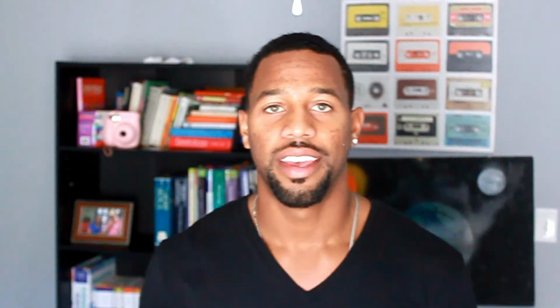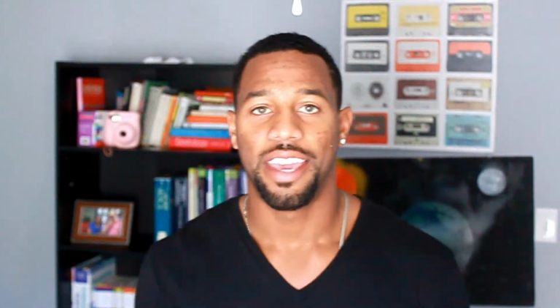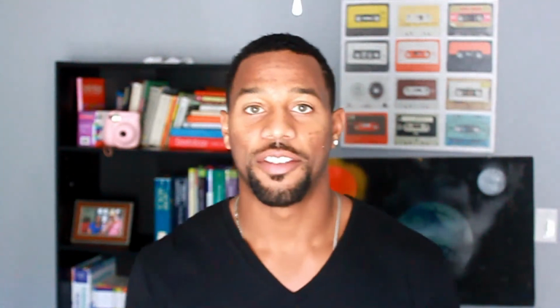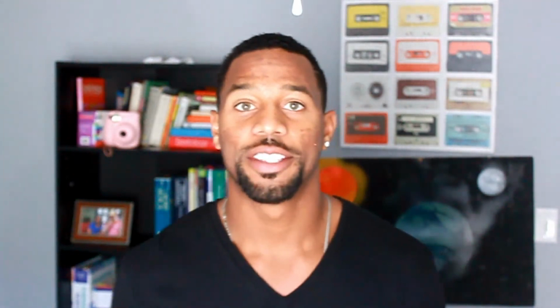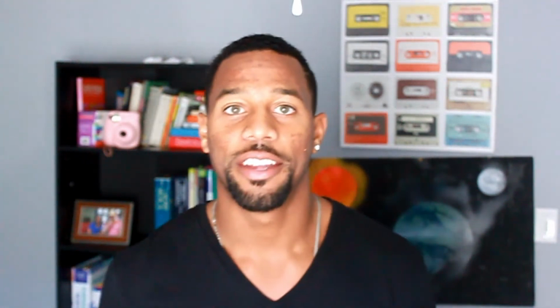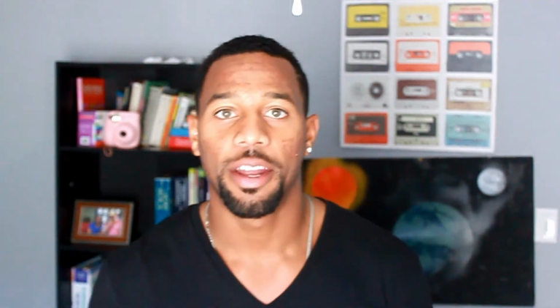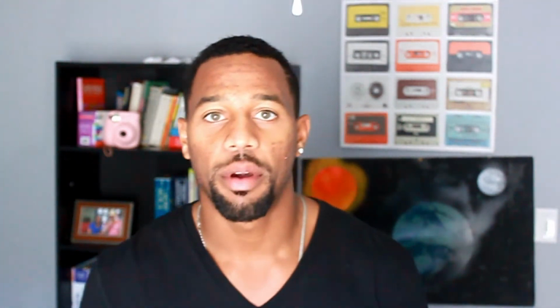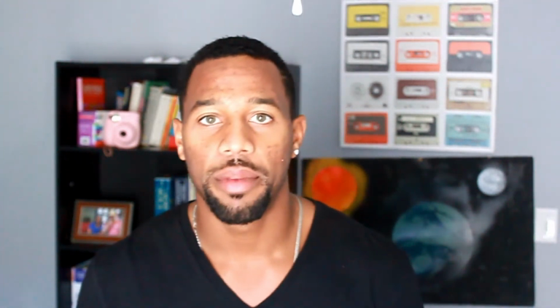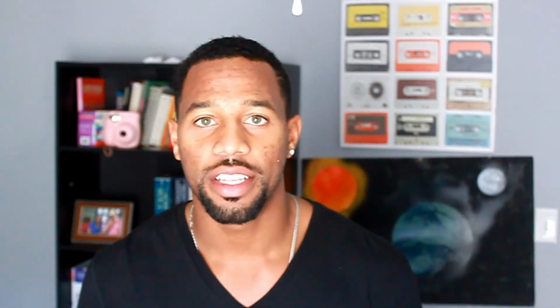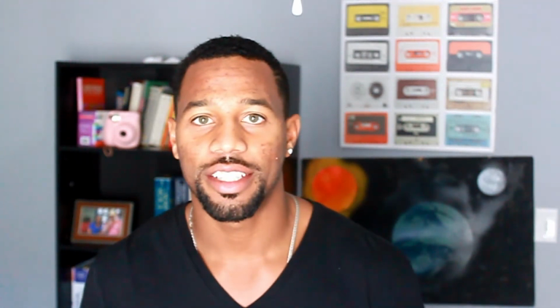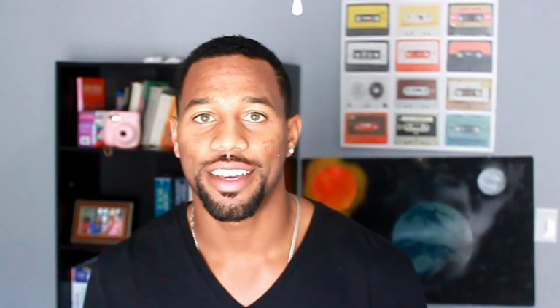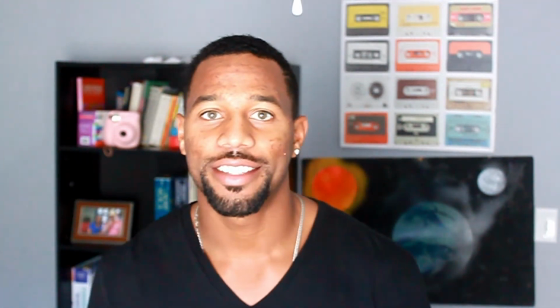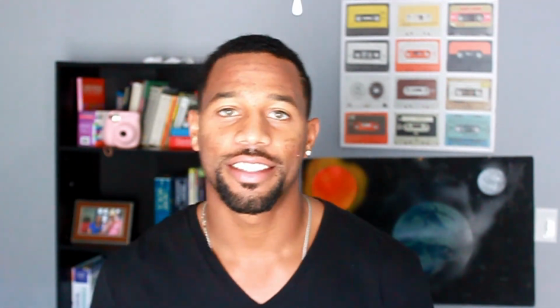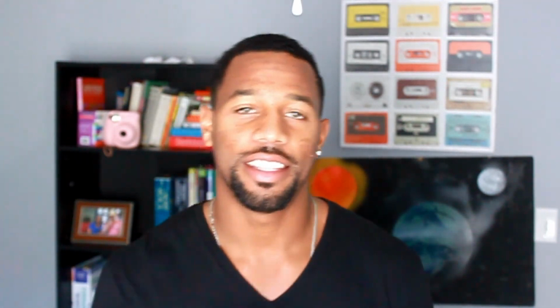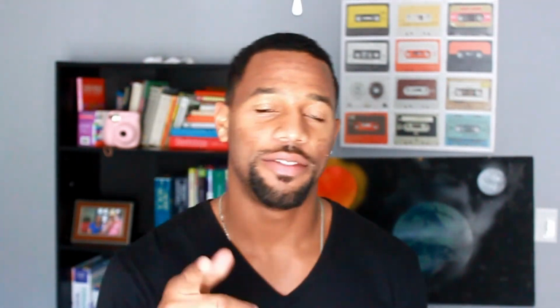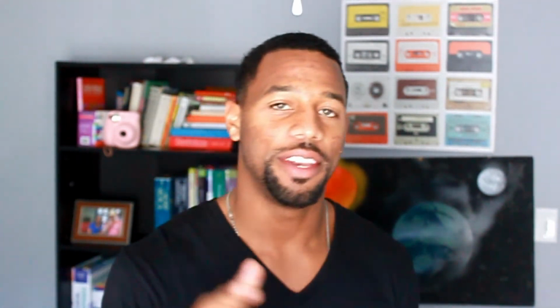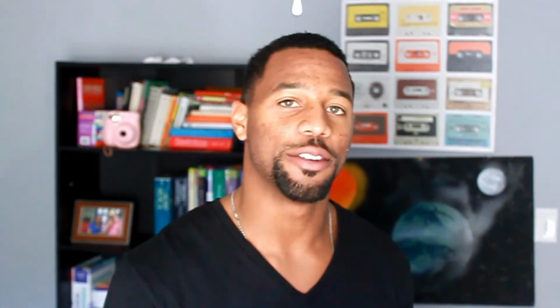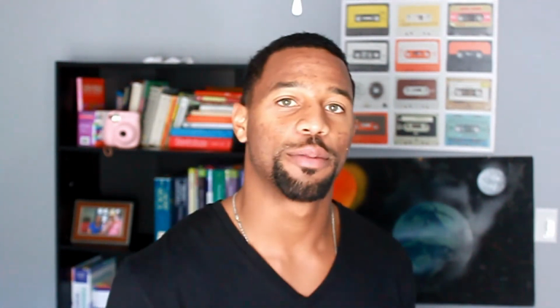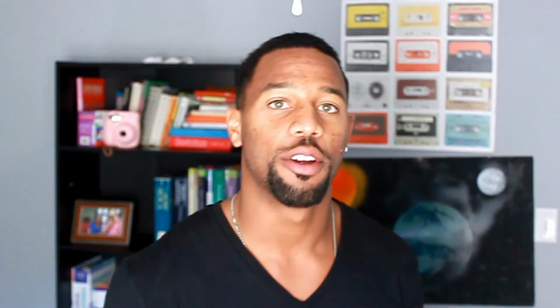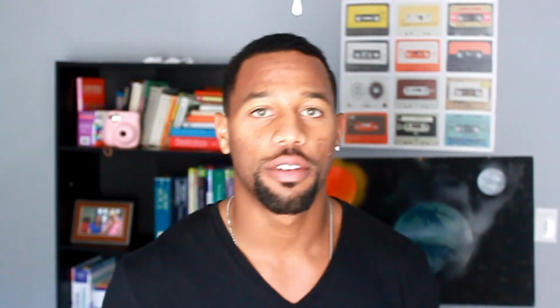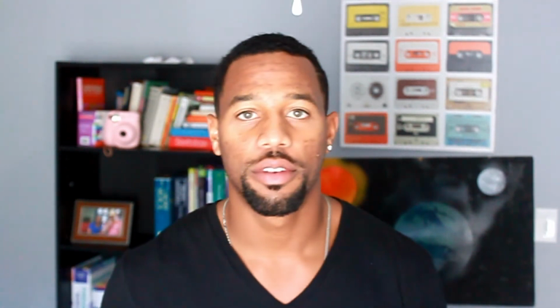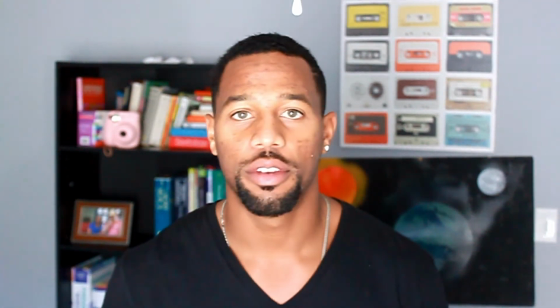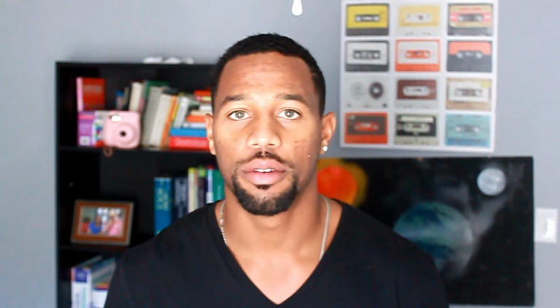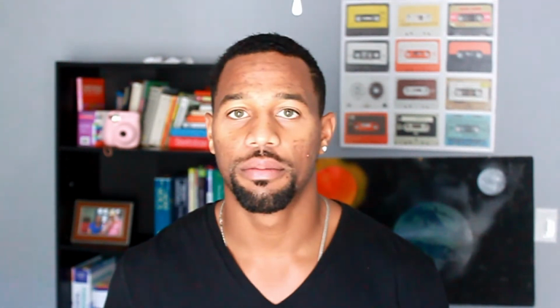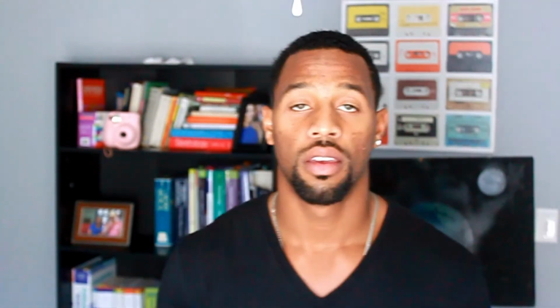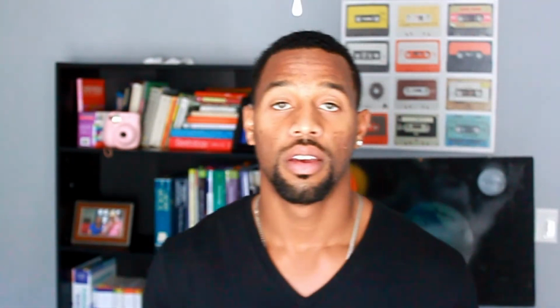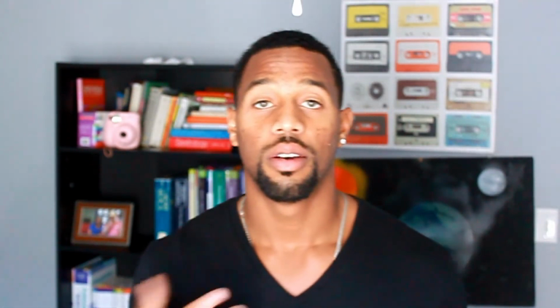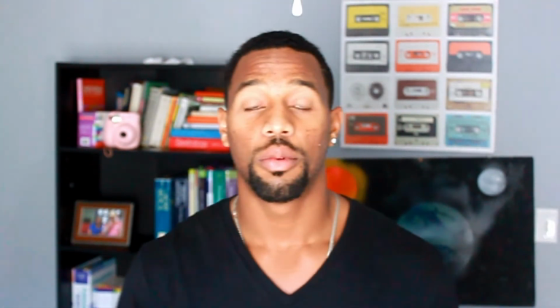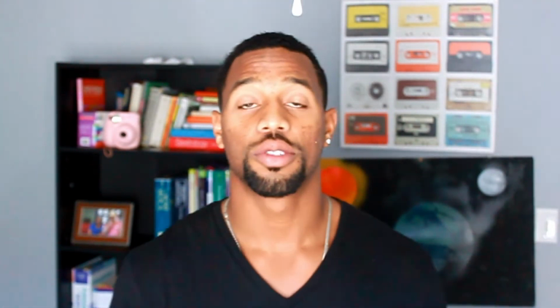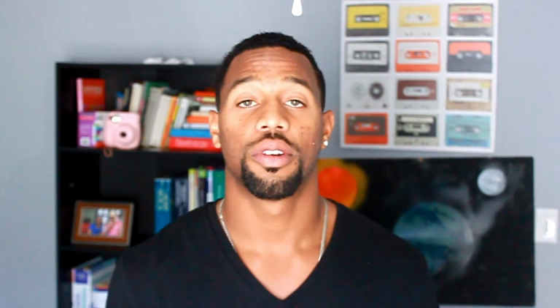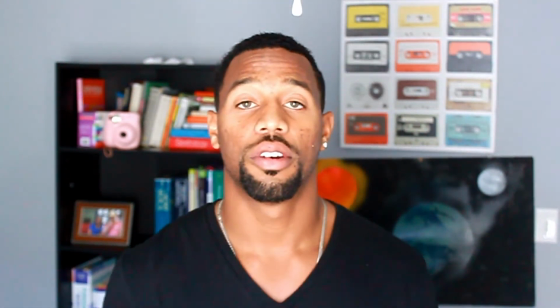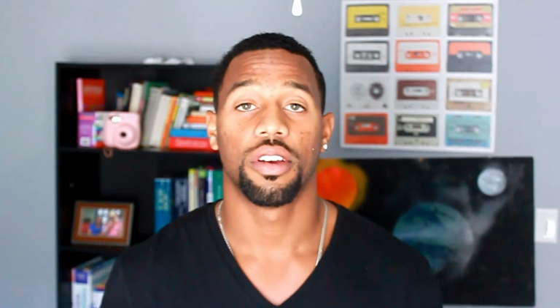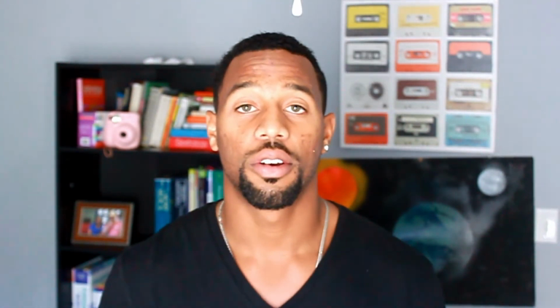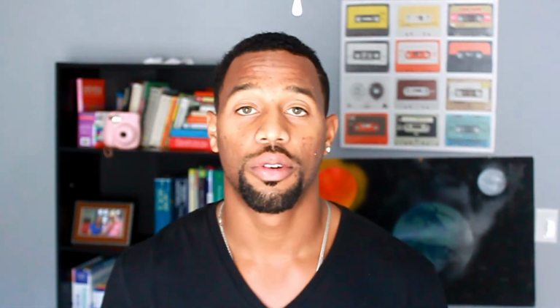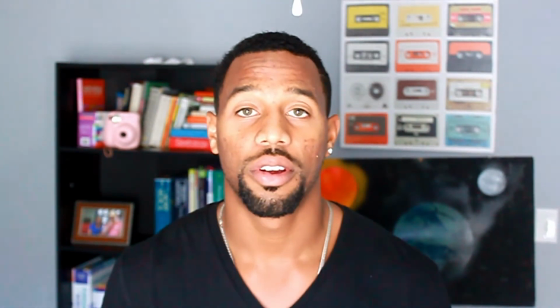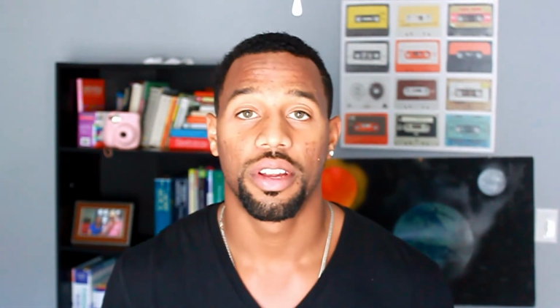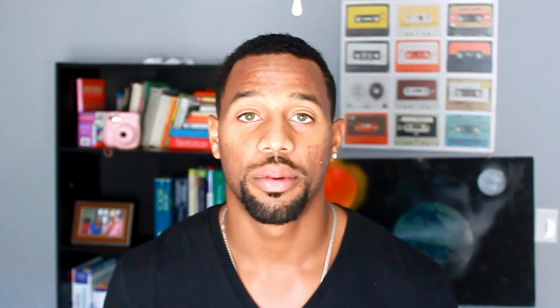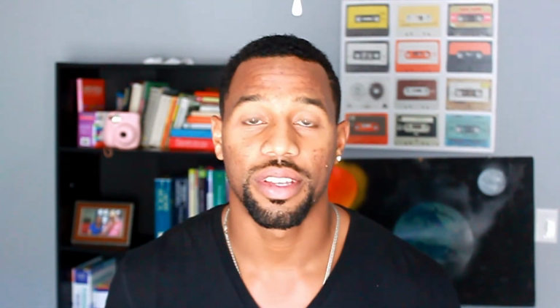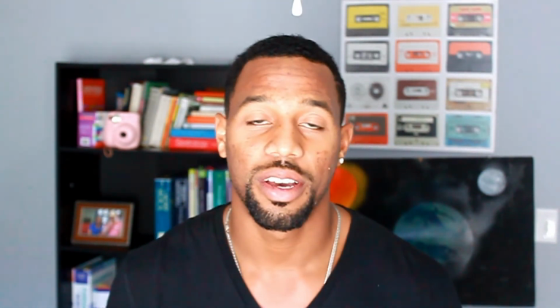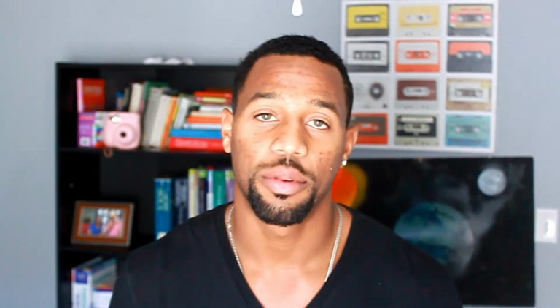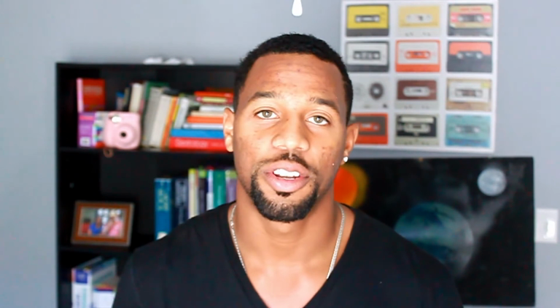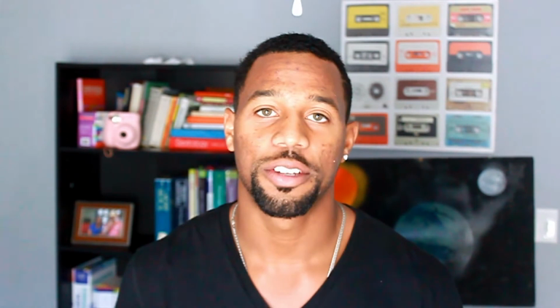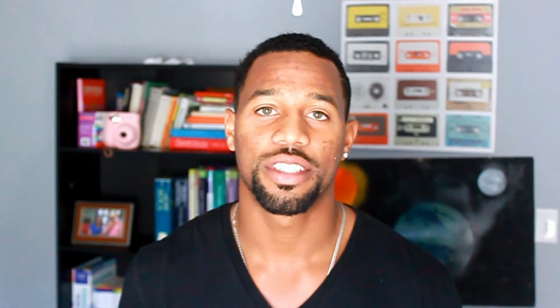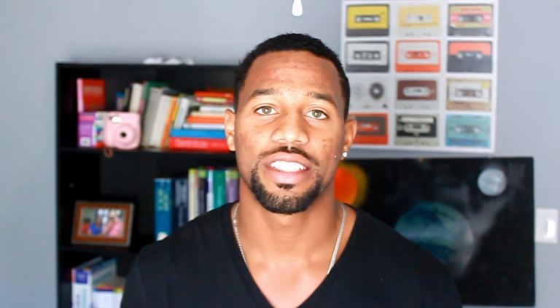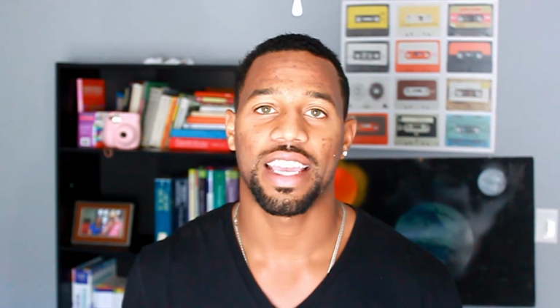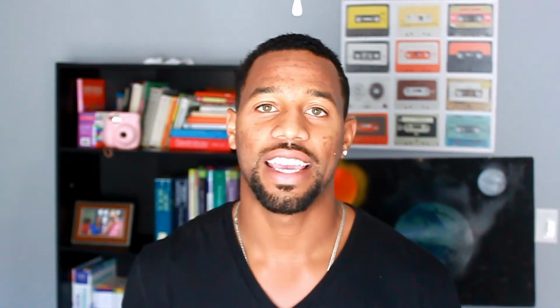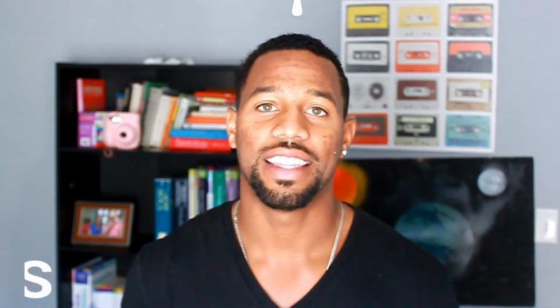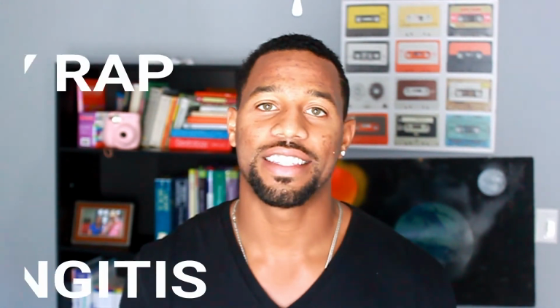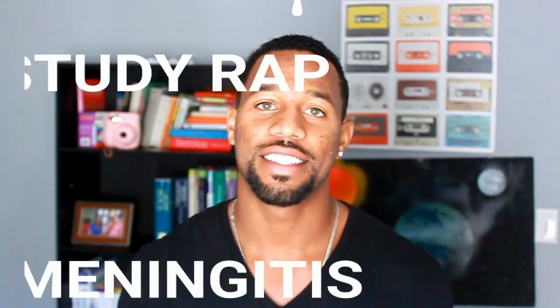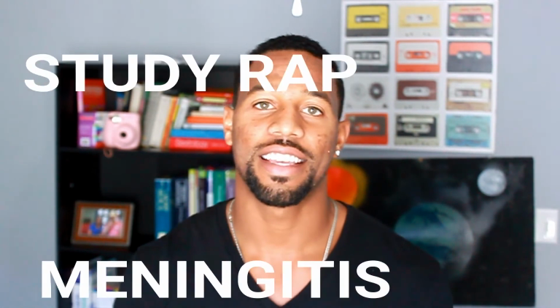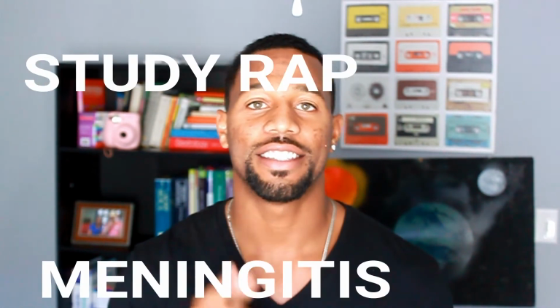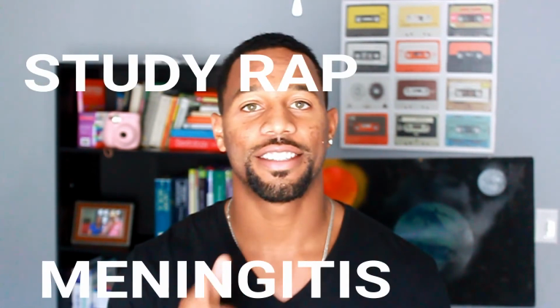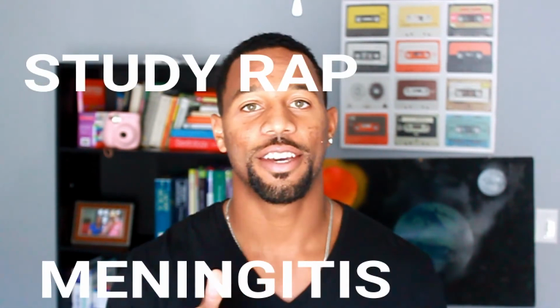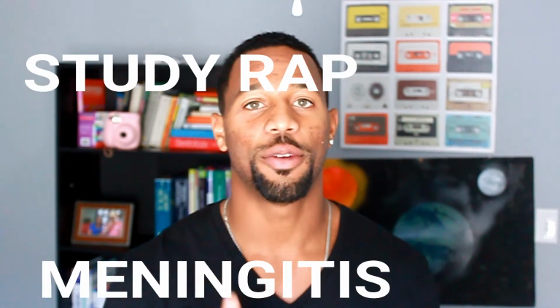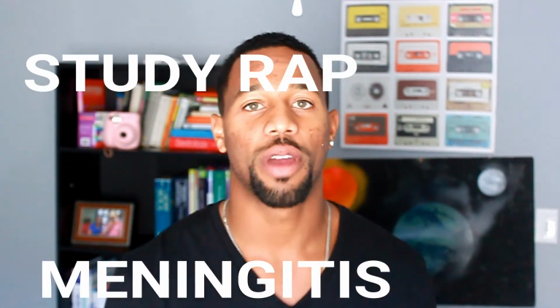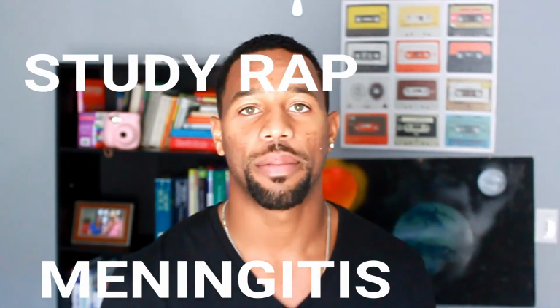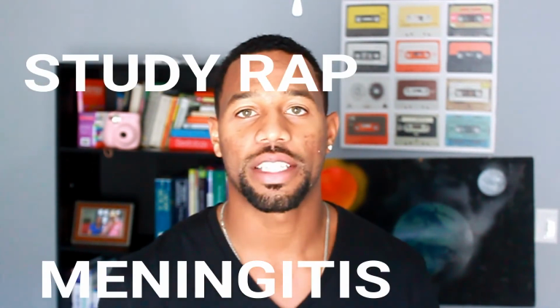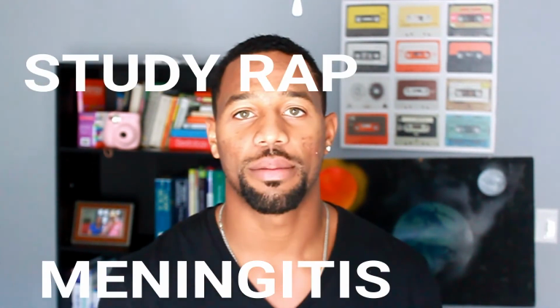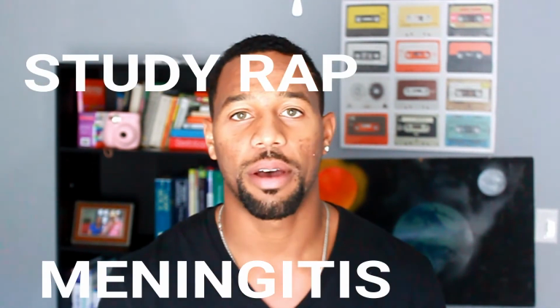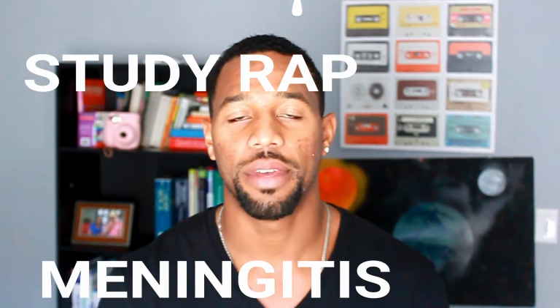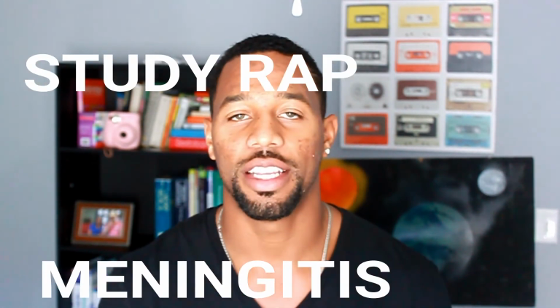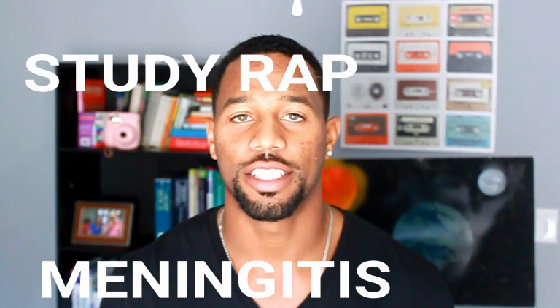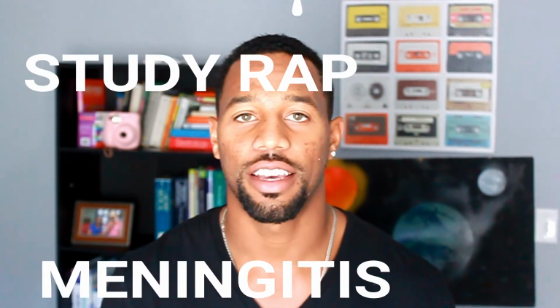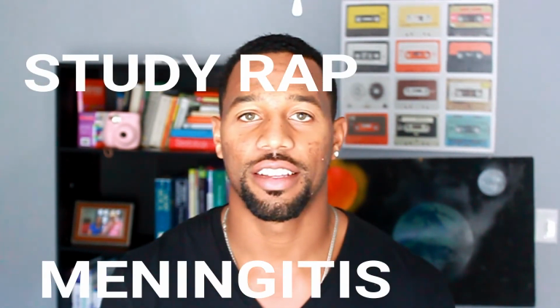If you're setting up on meningitis, then this video is perfect for you. What's going on, y'all? Cordero here with a couple of nurses, and this is a study rap that's about meningitis.